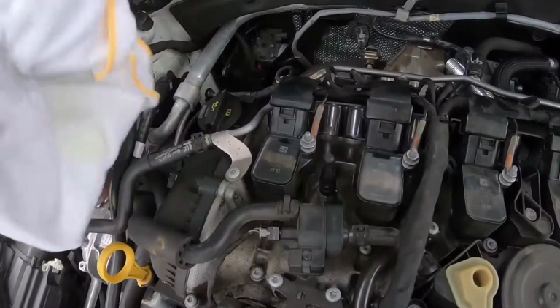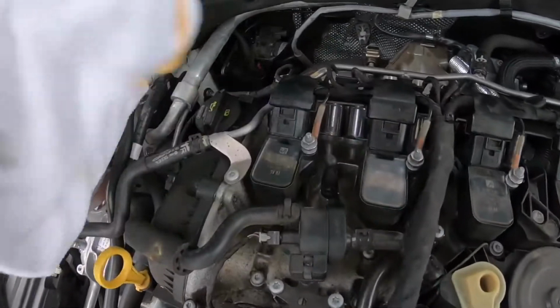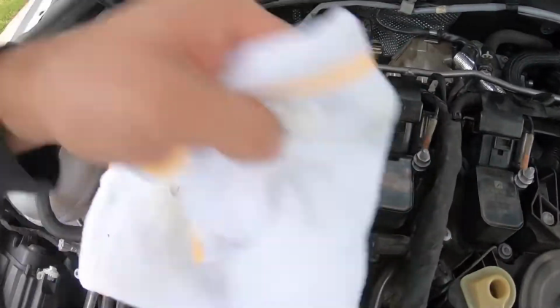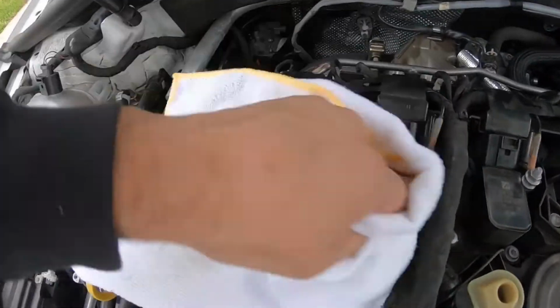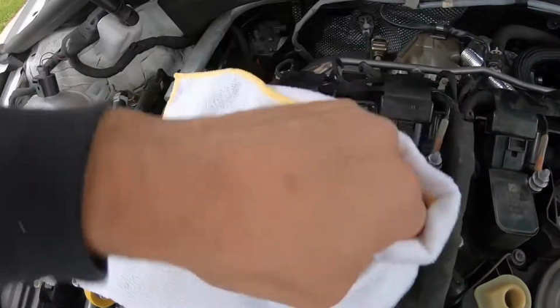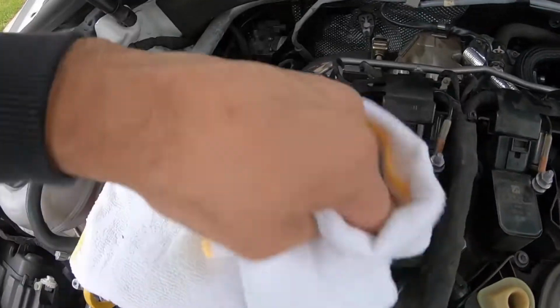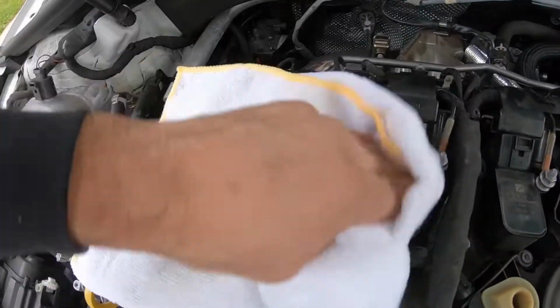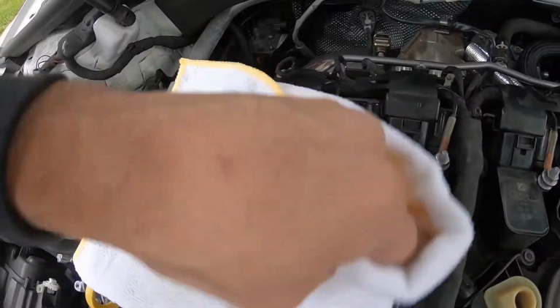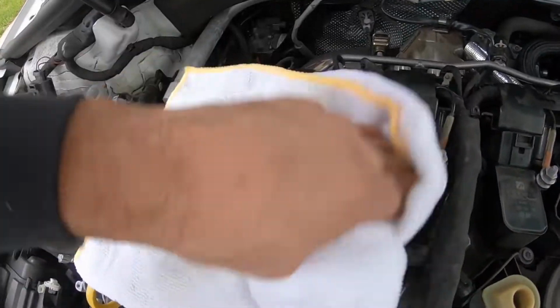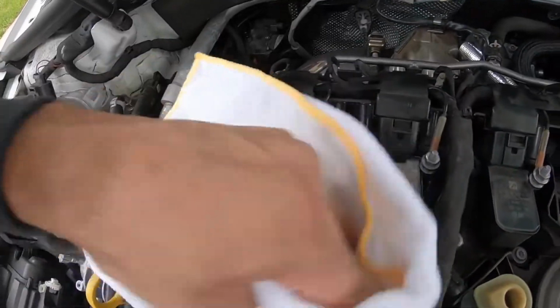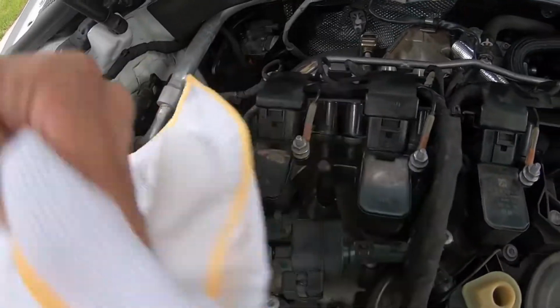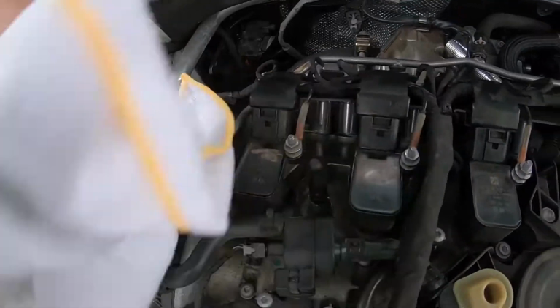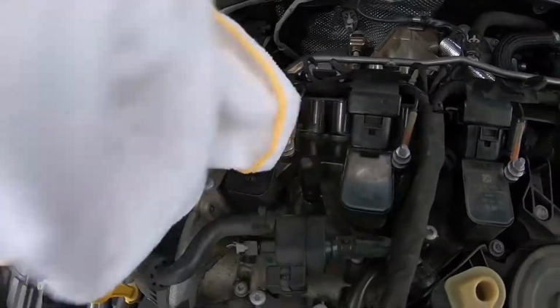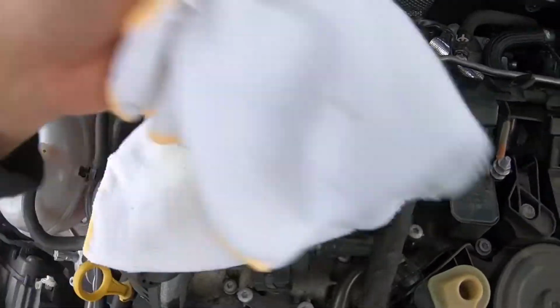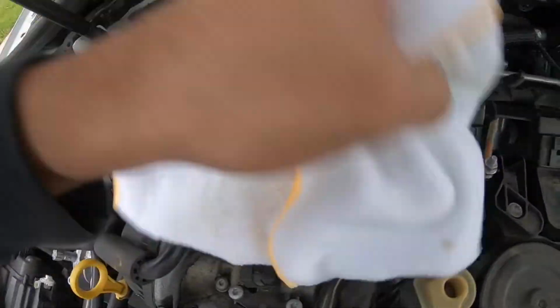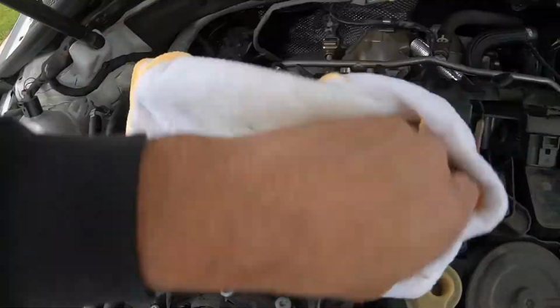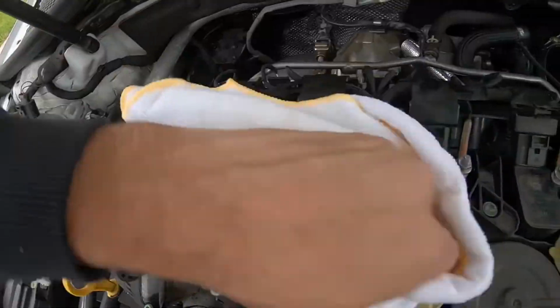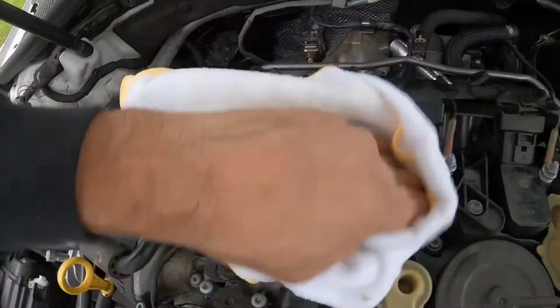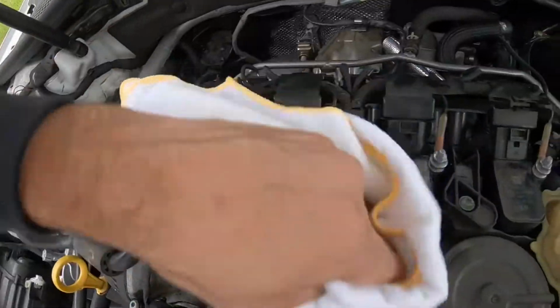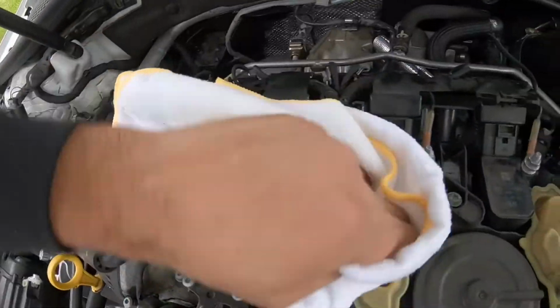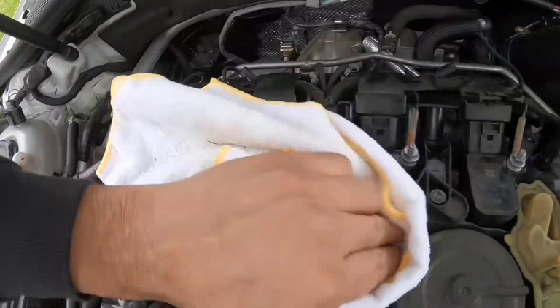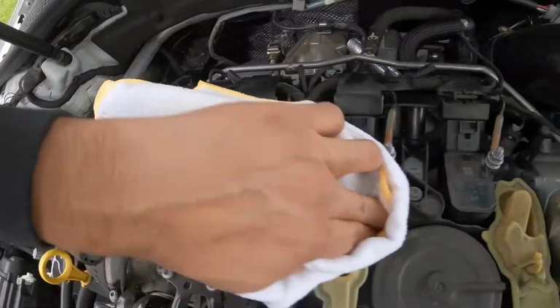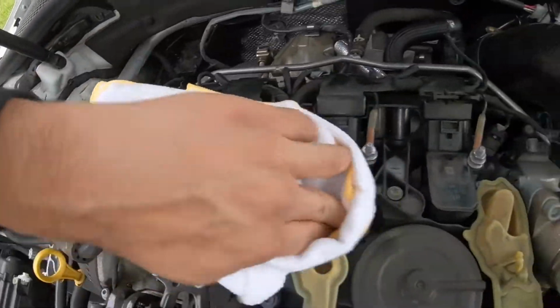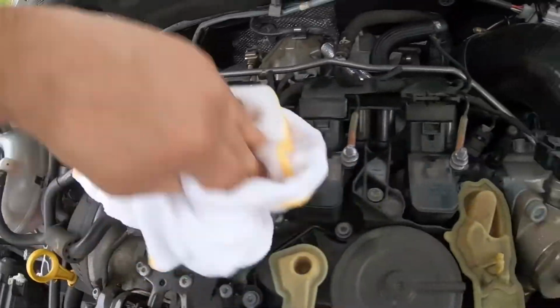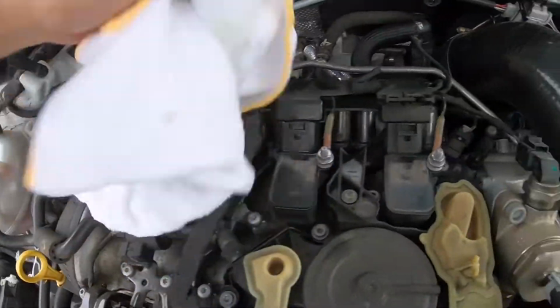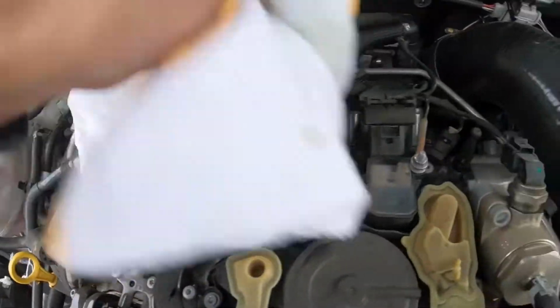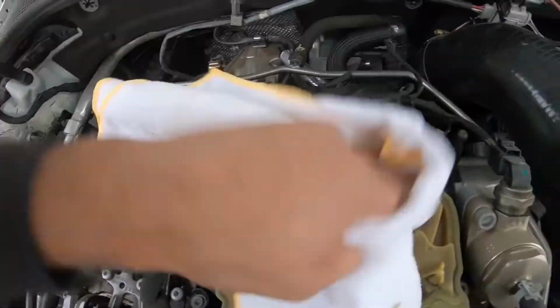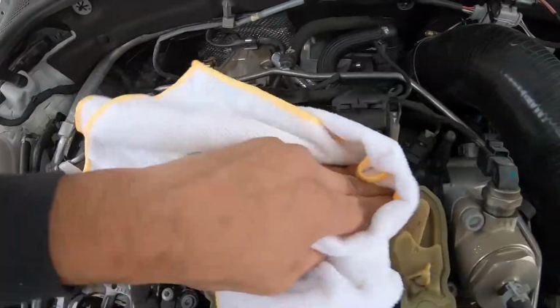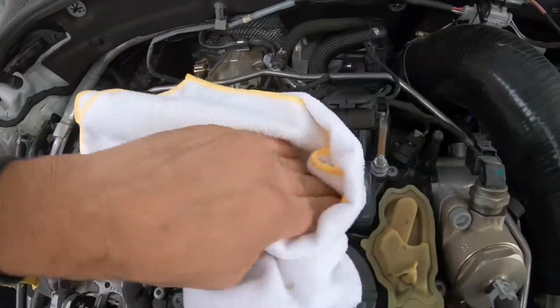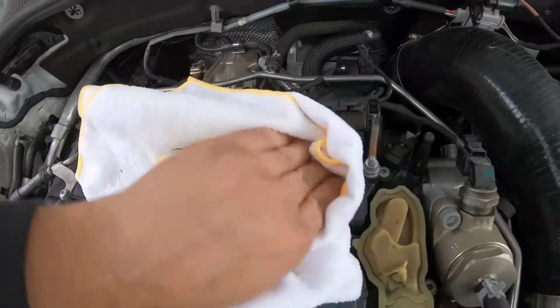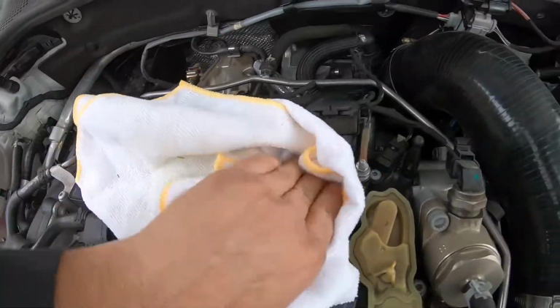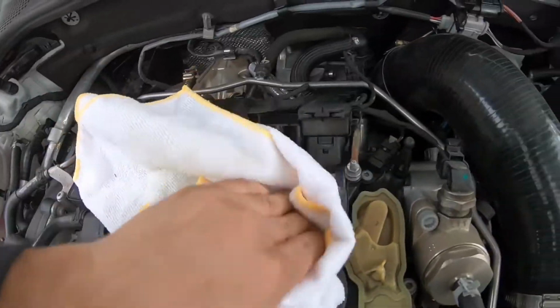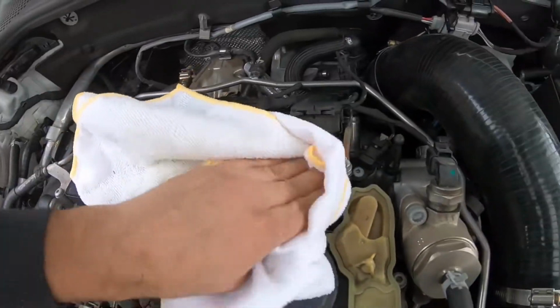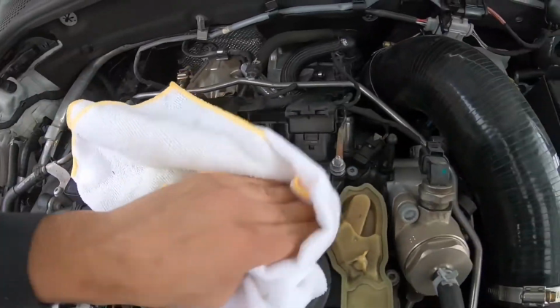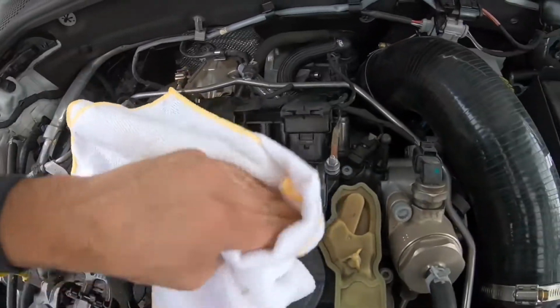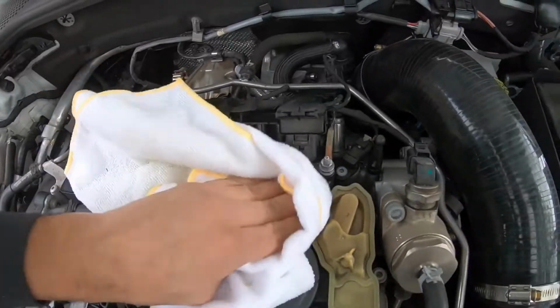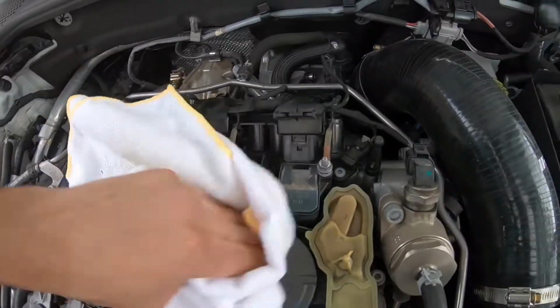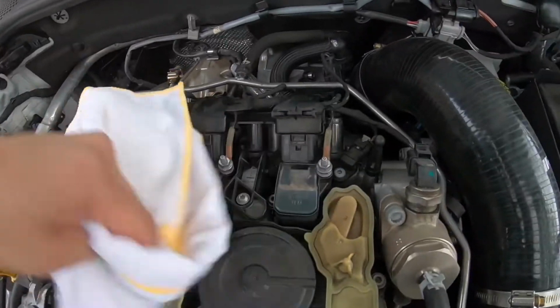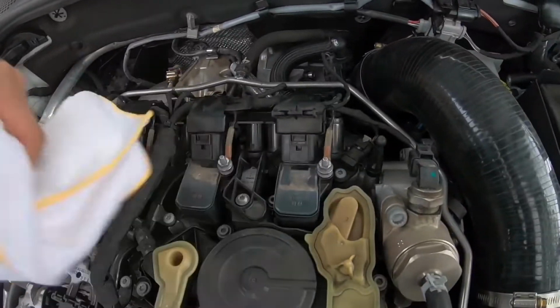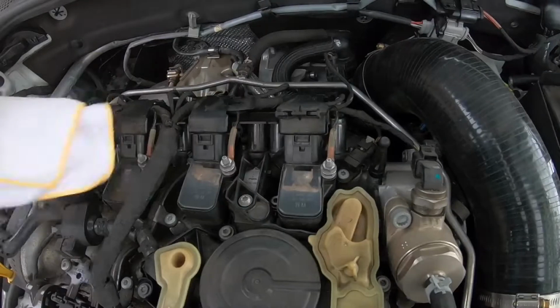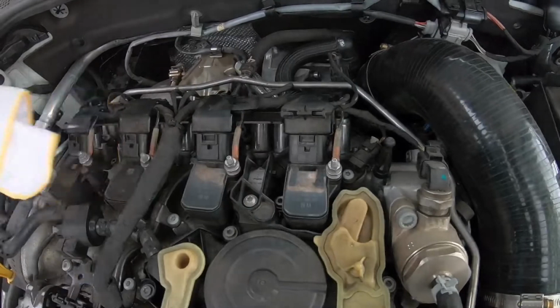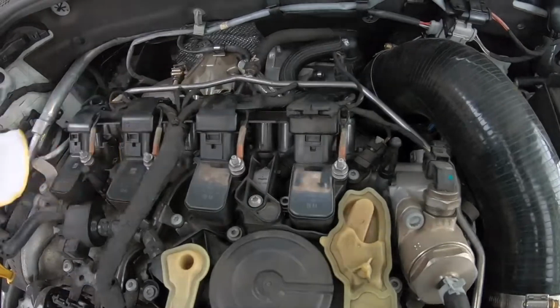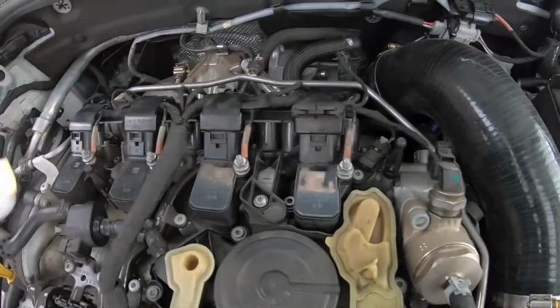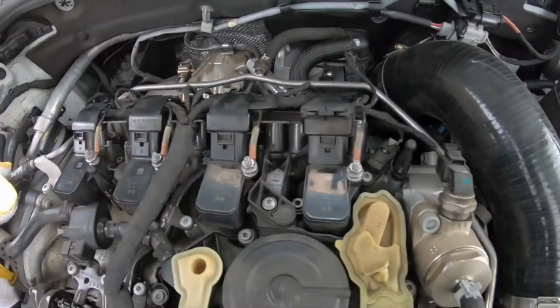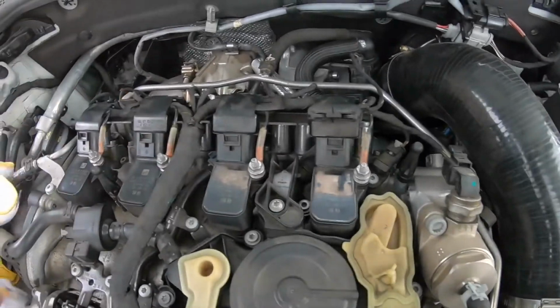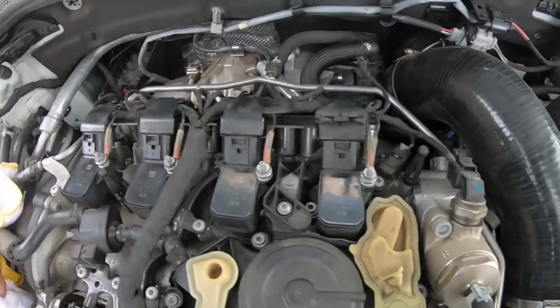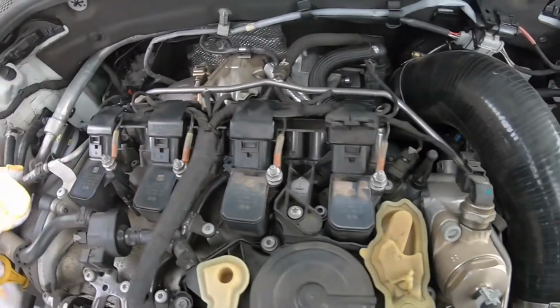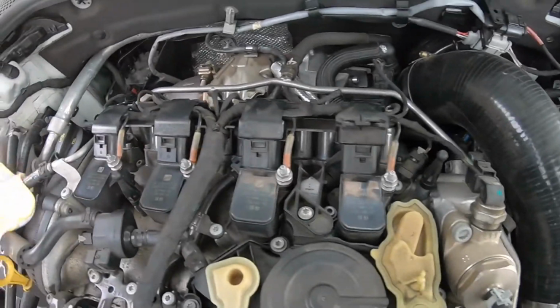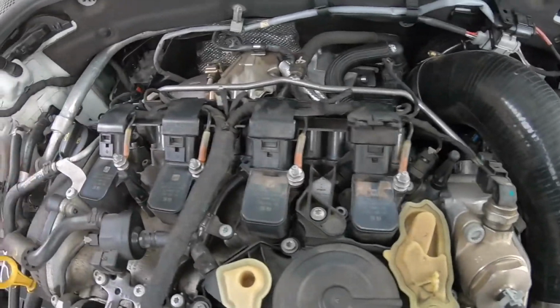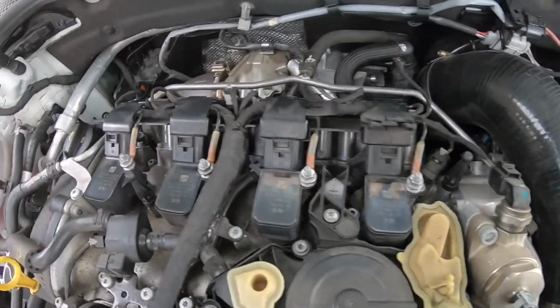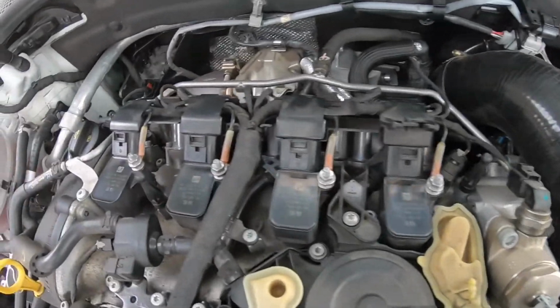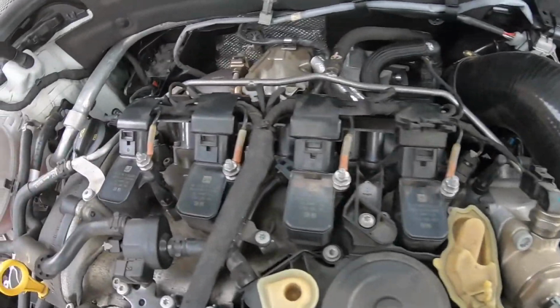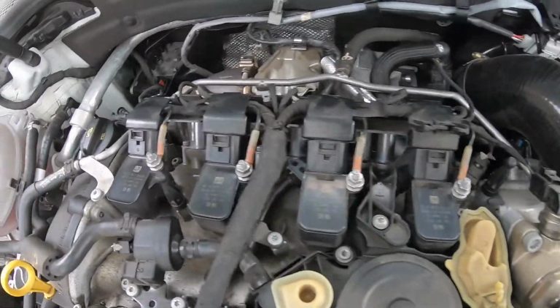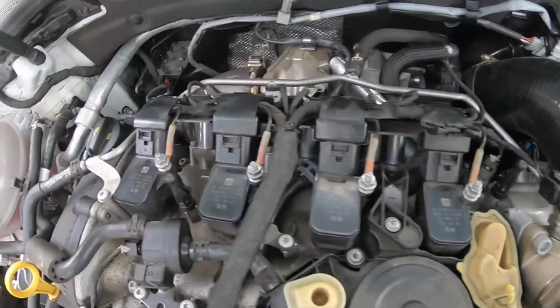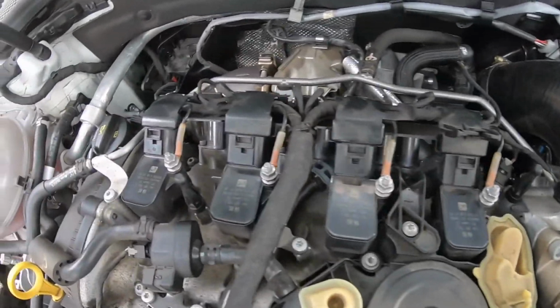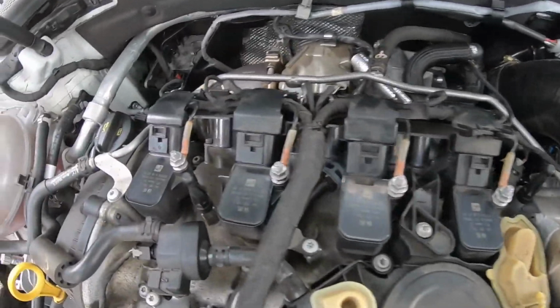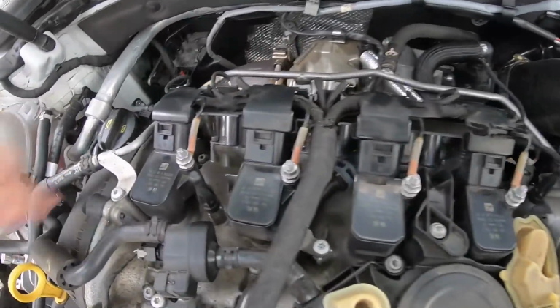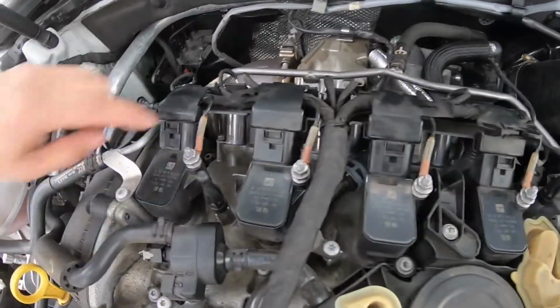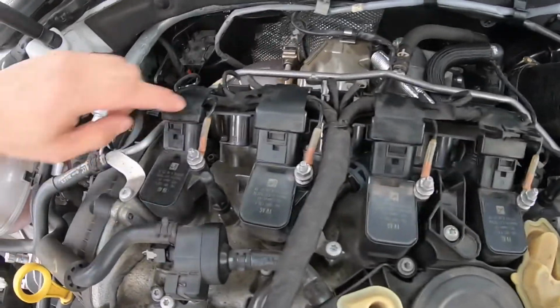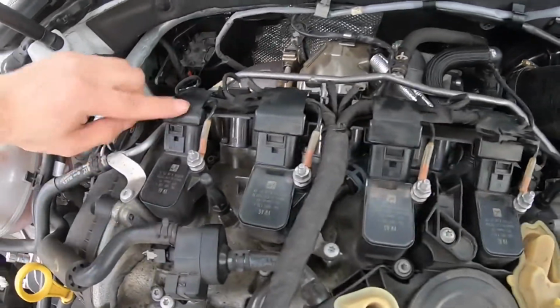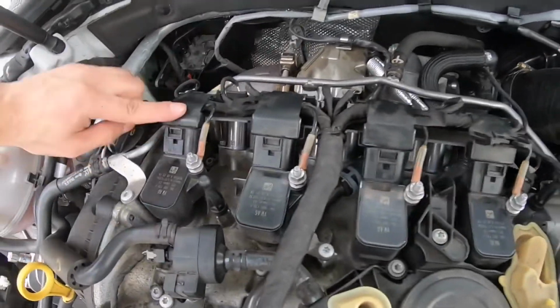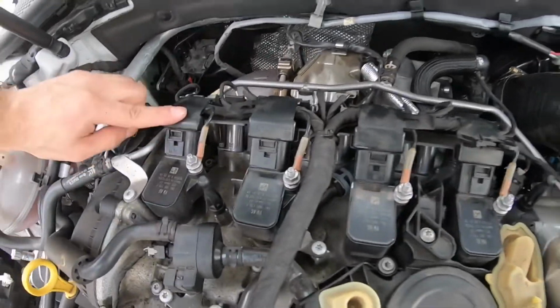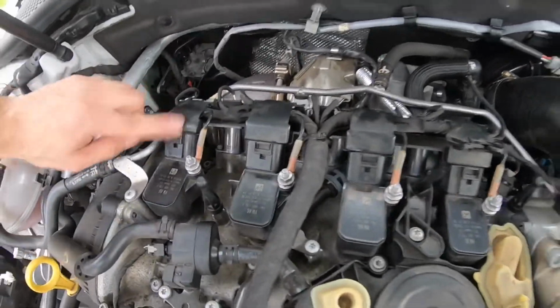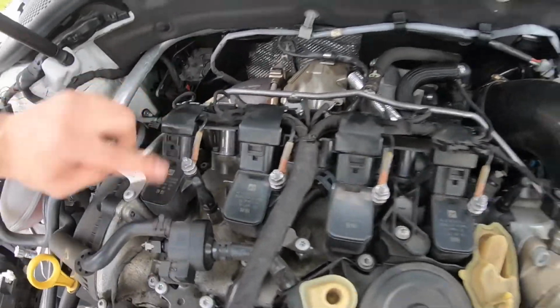Here we have the final product — everything's plugged back in and we have the RS7 spark plugs installed.